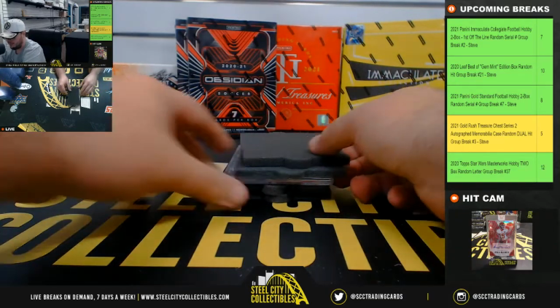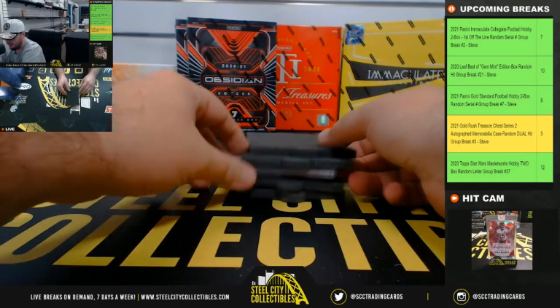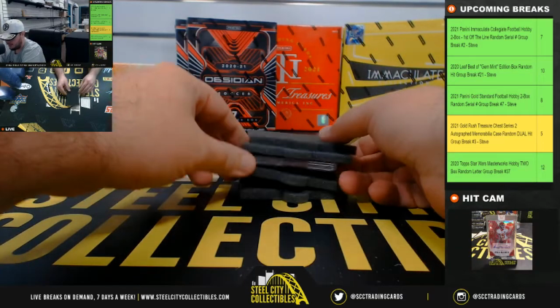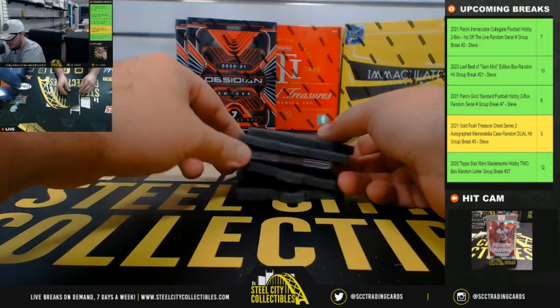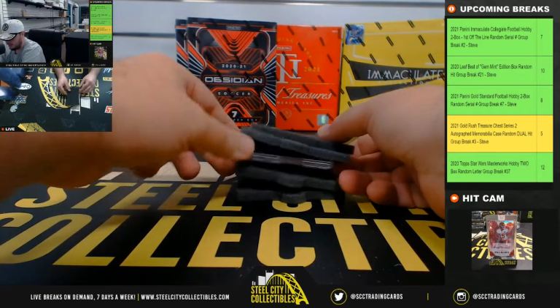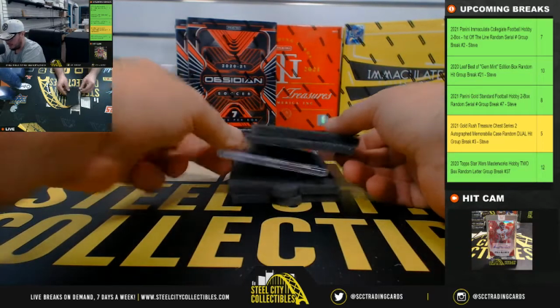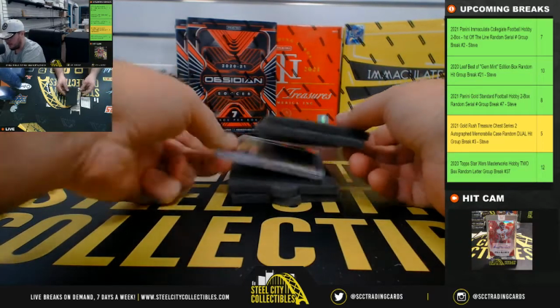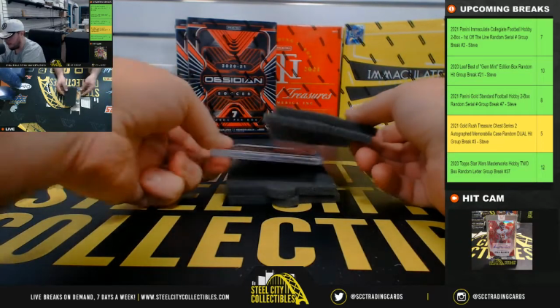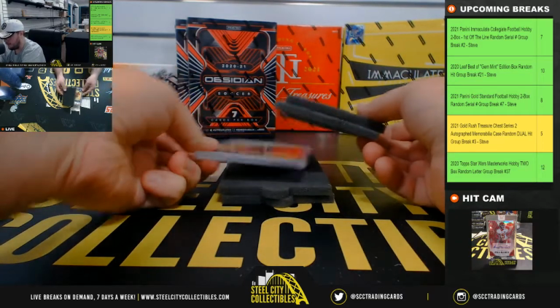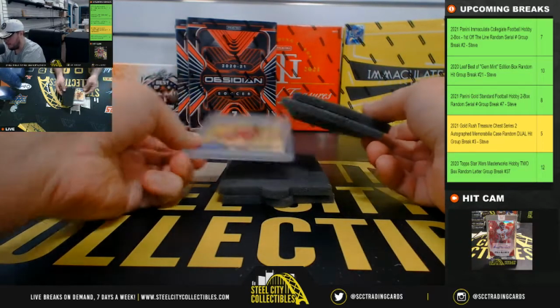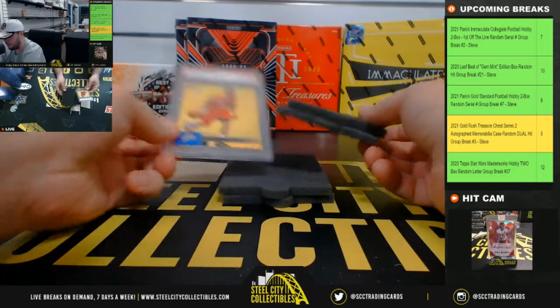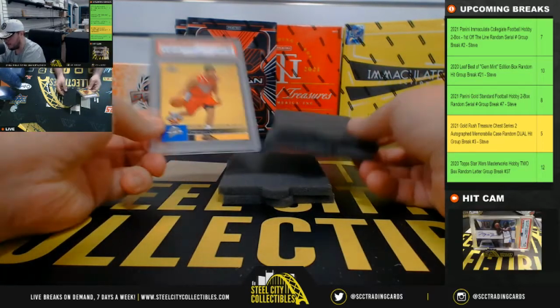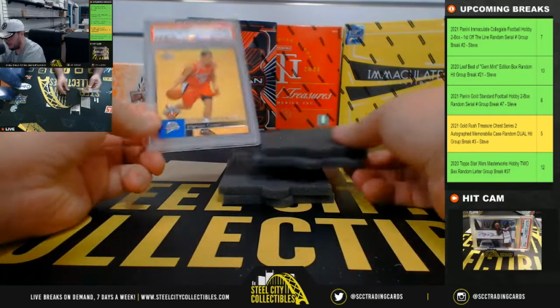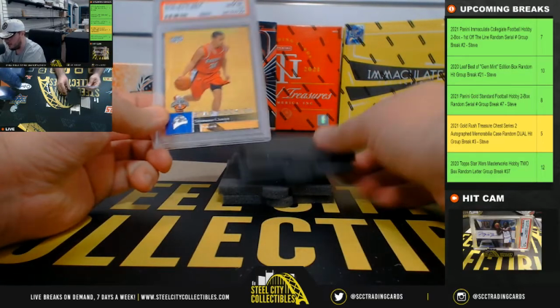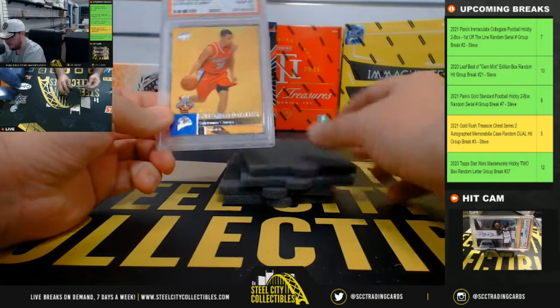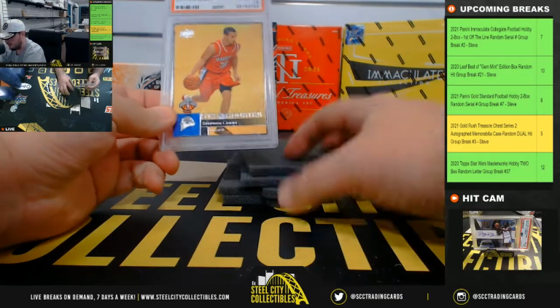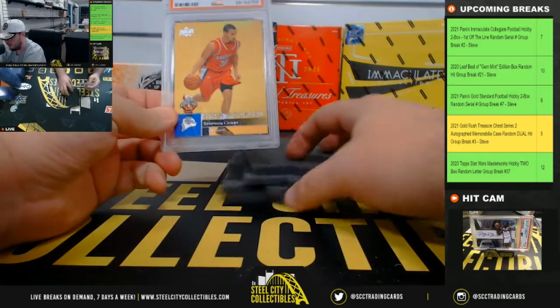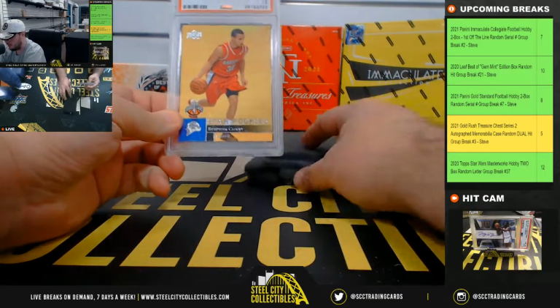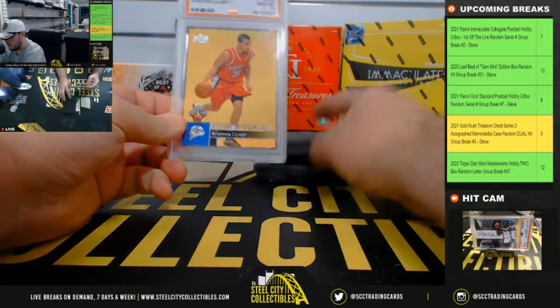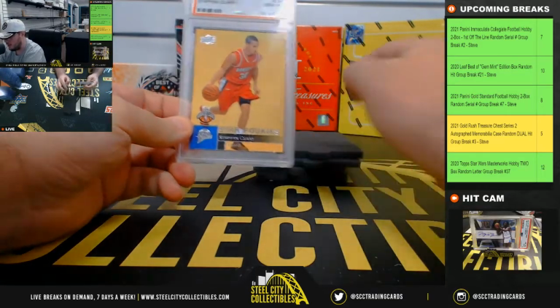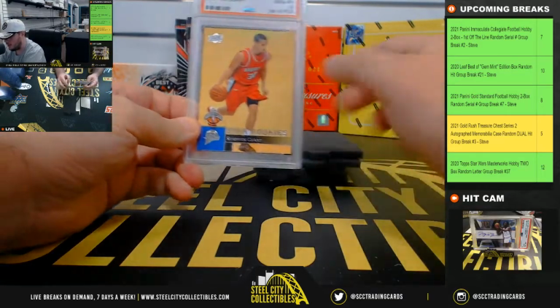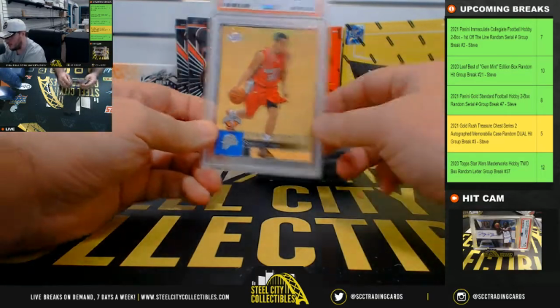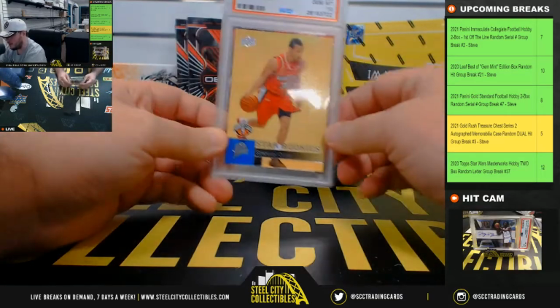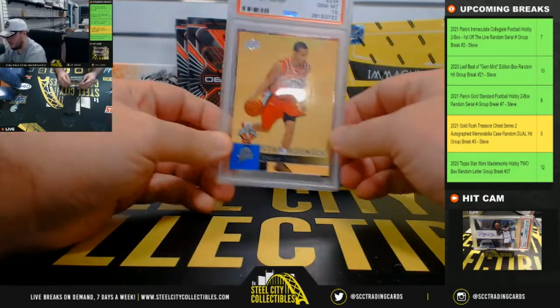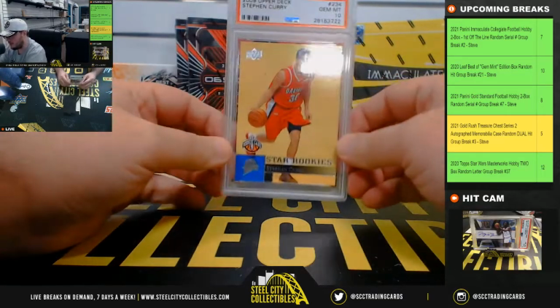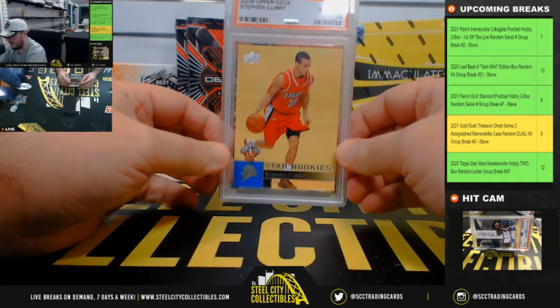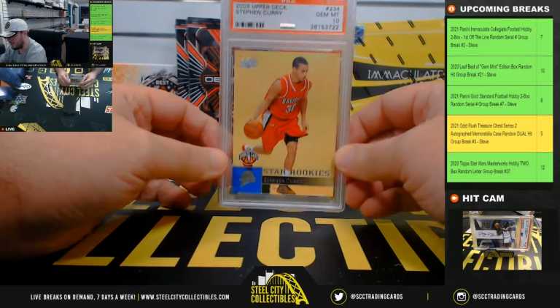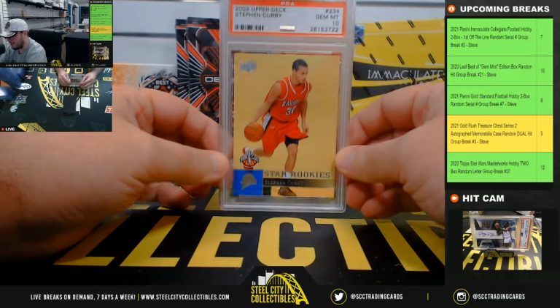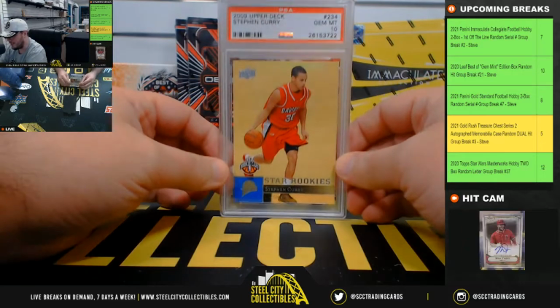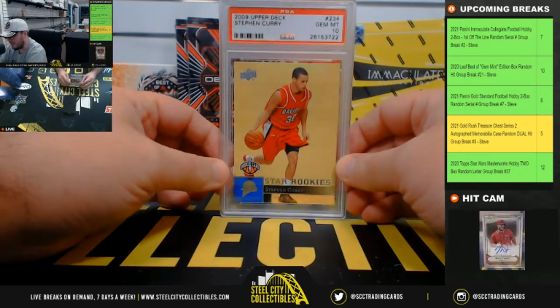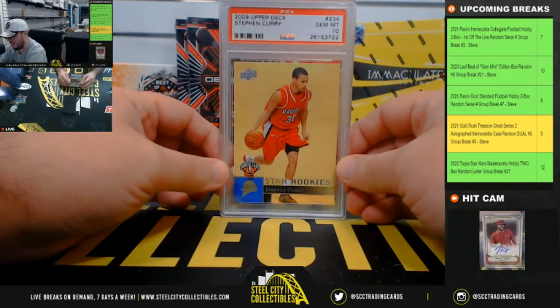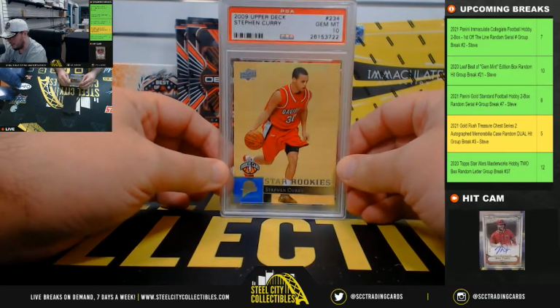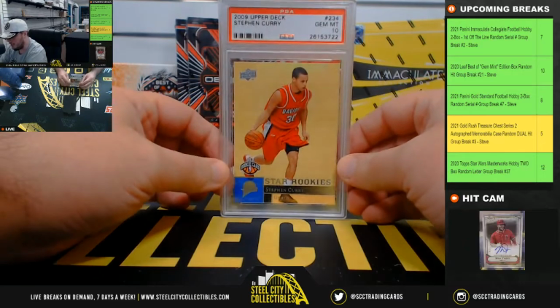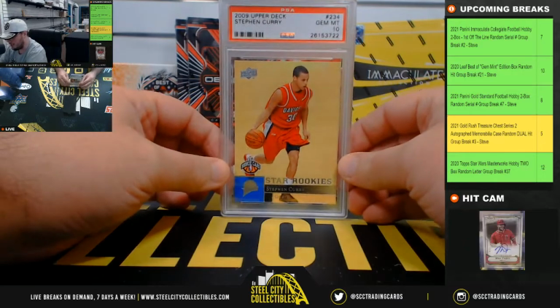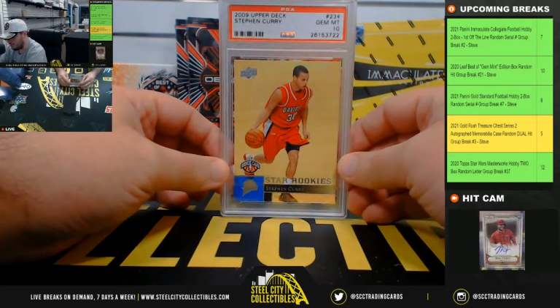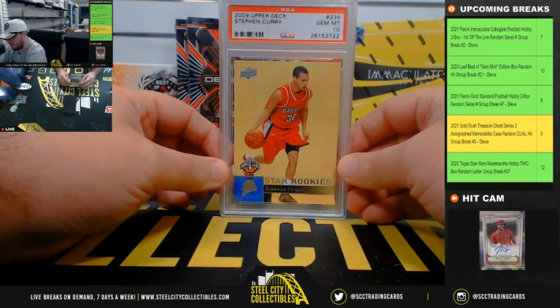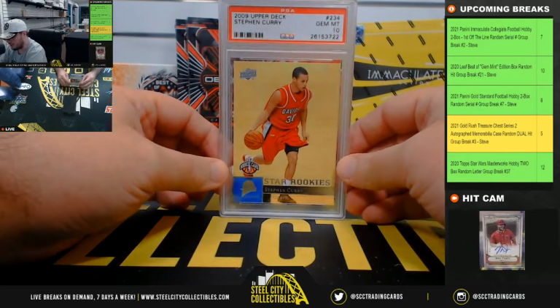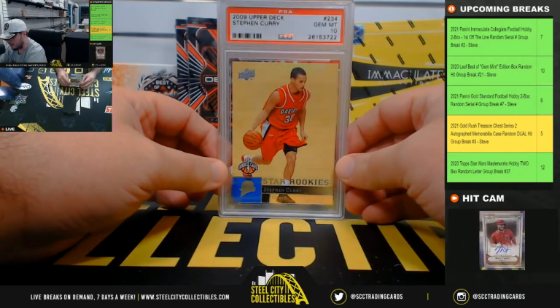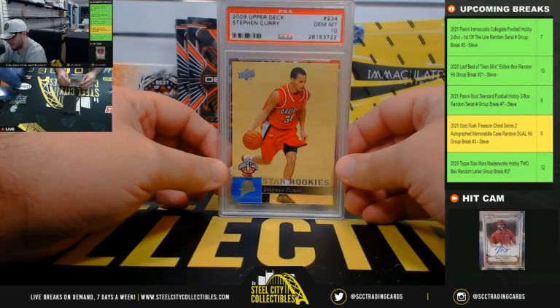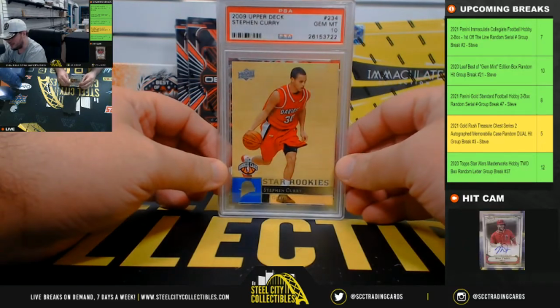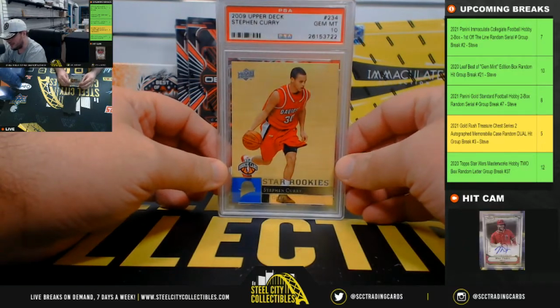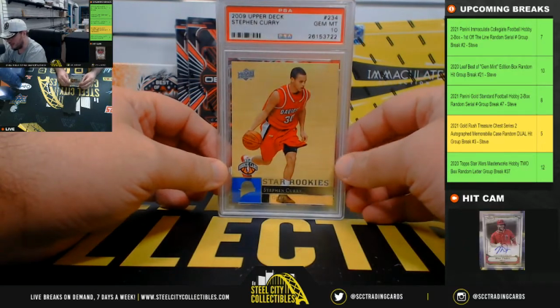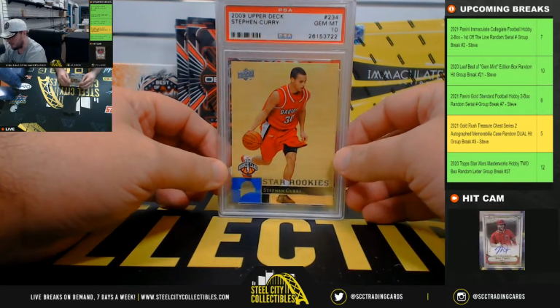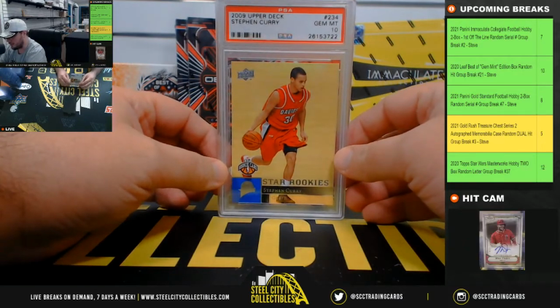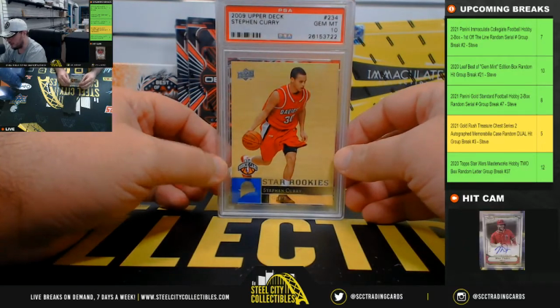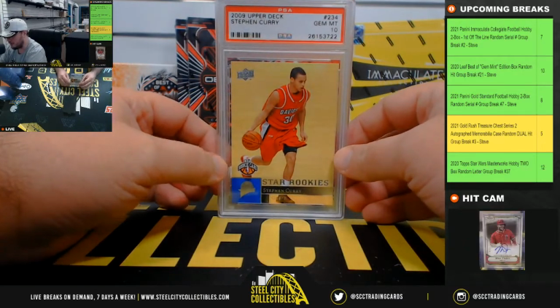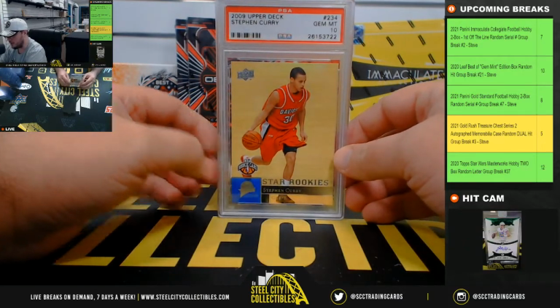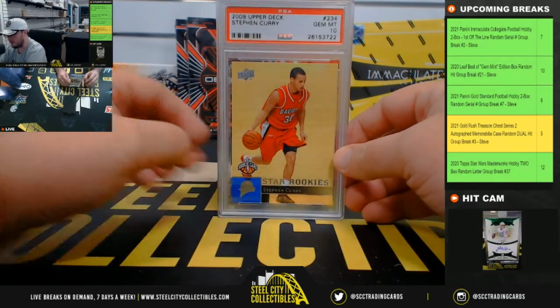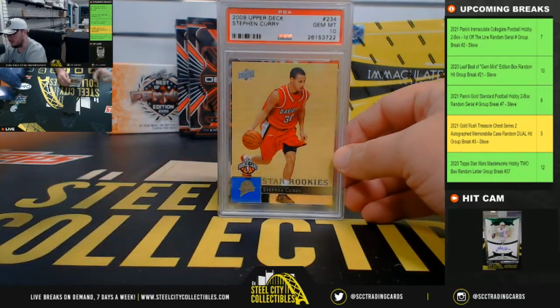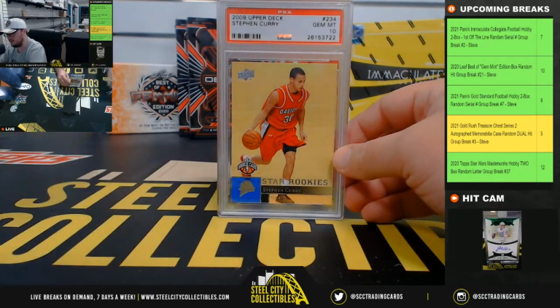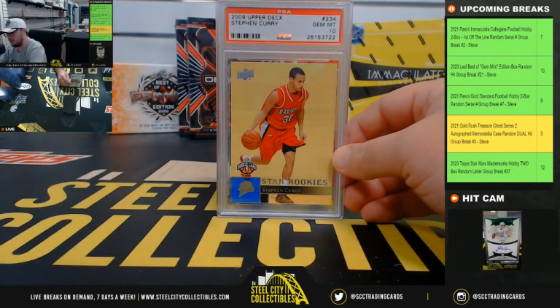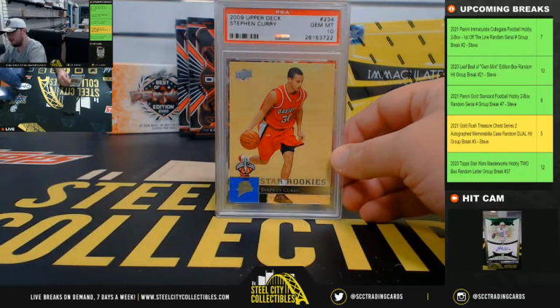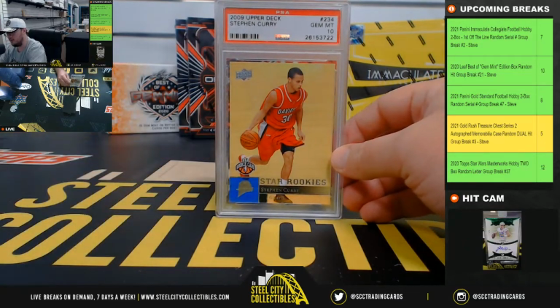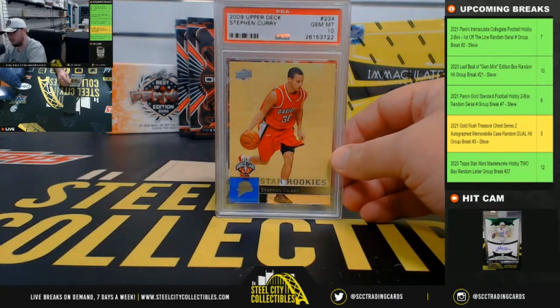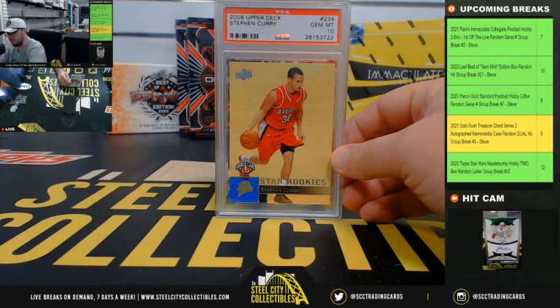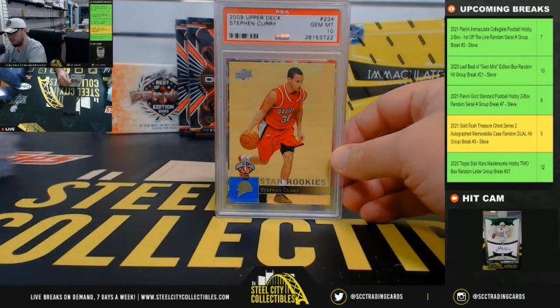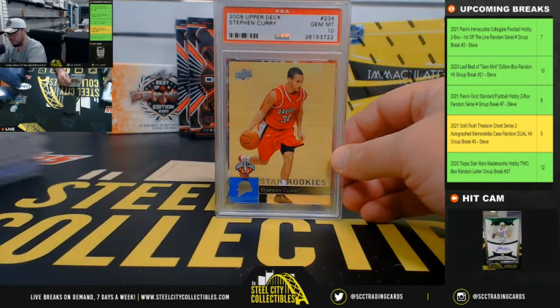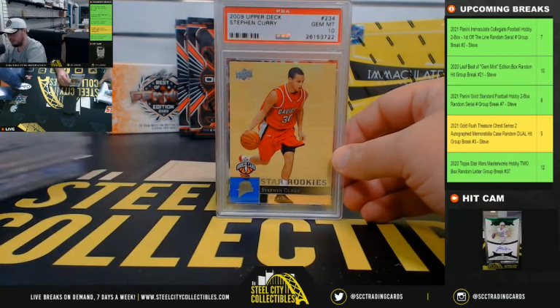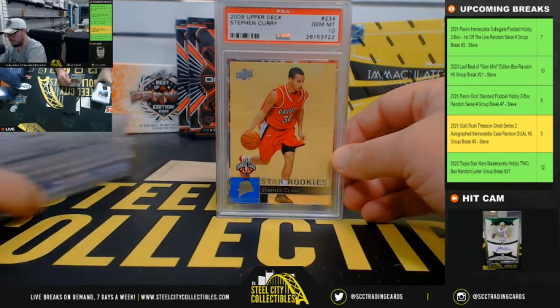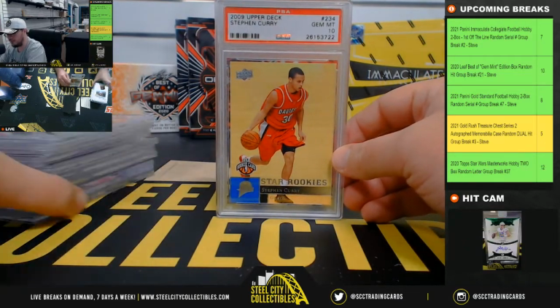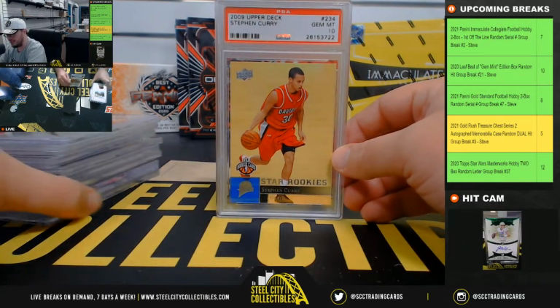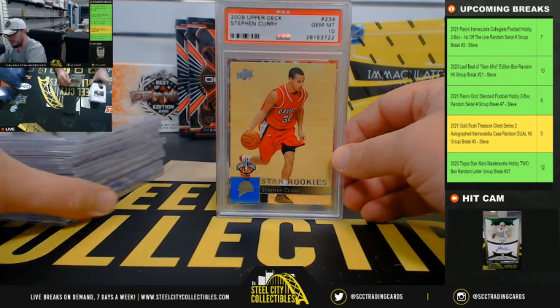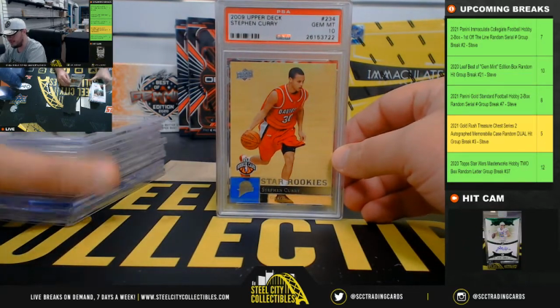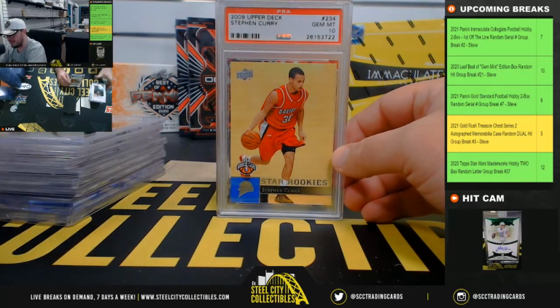And our final card is the 2009 Upper Deck Steph Curry Rookie, PSA 10.